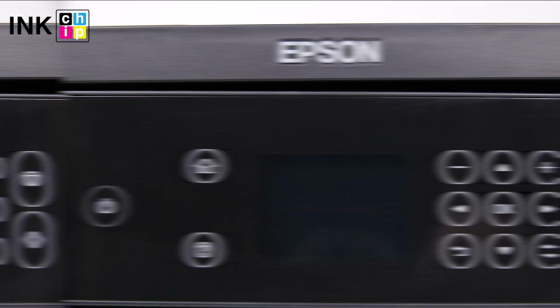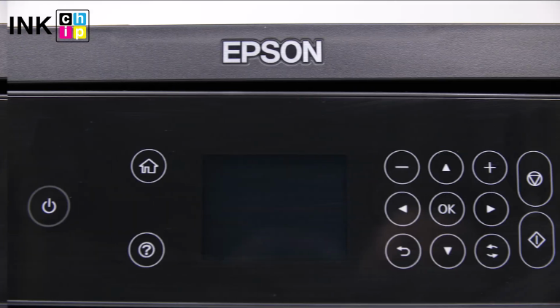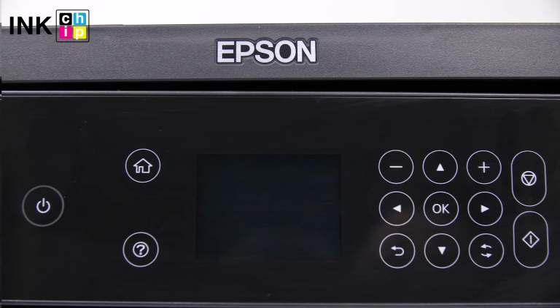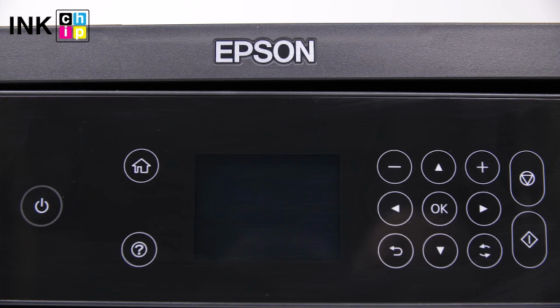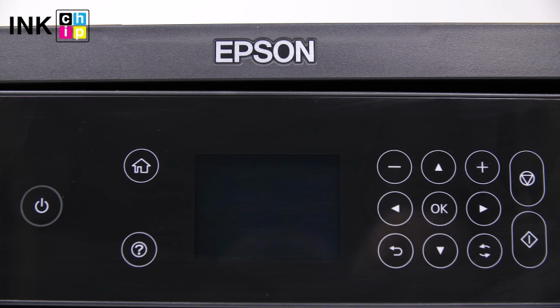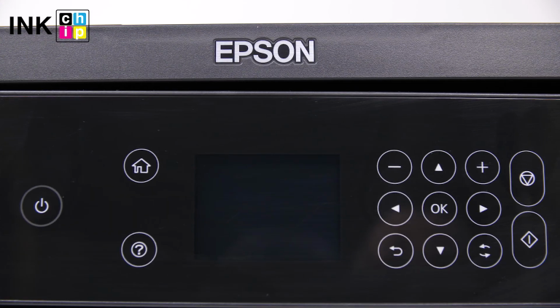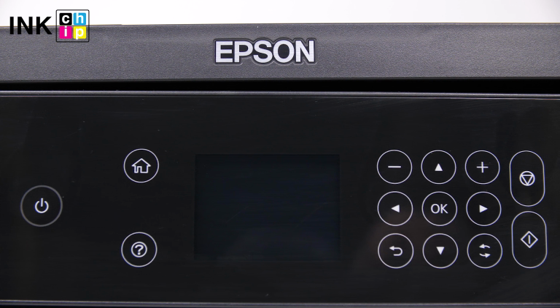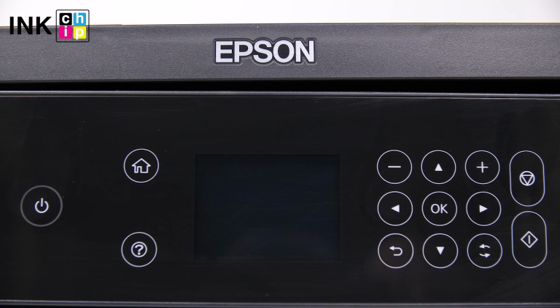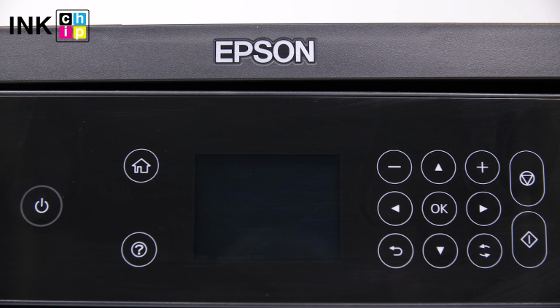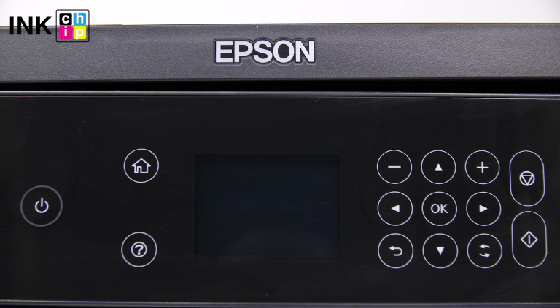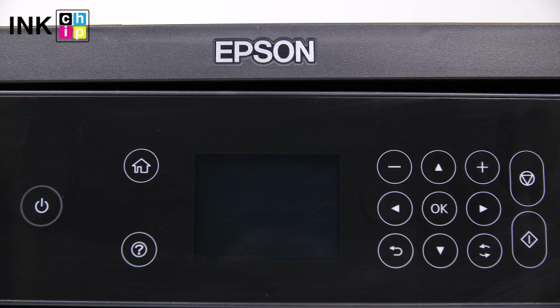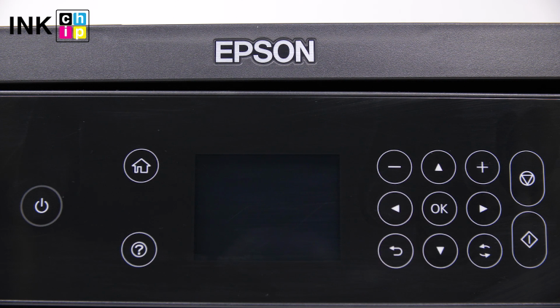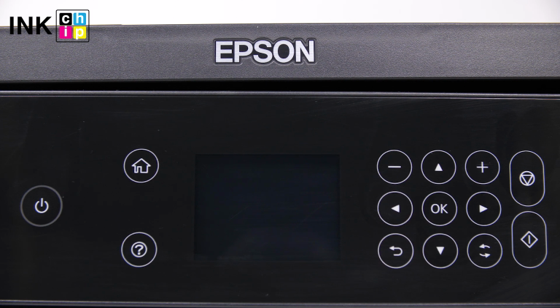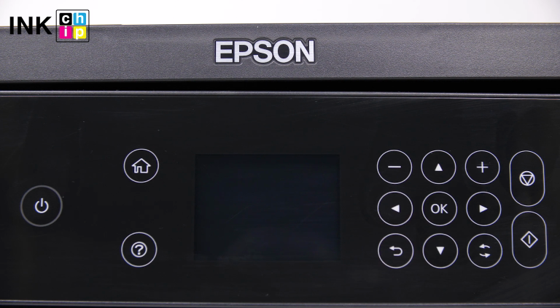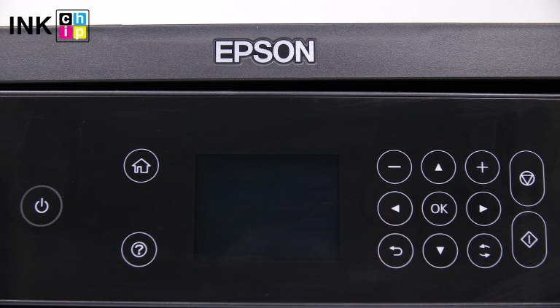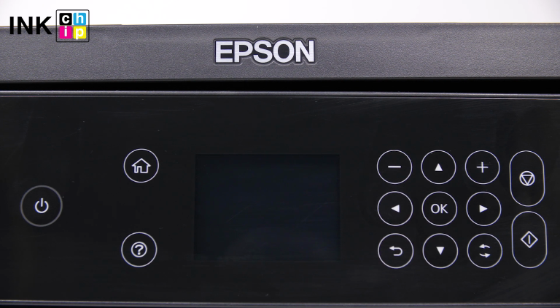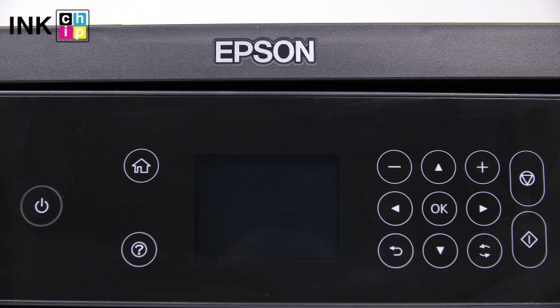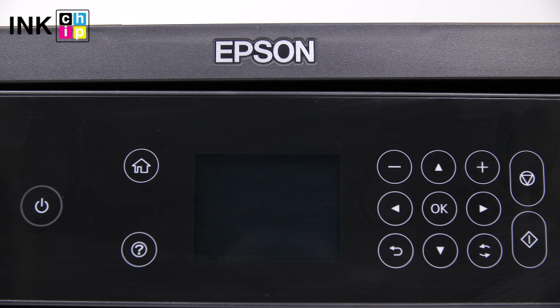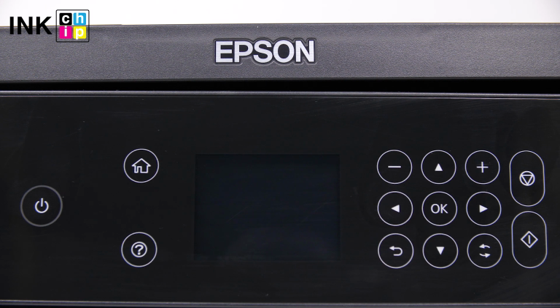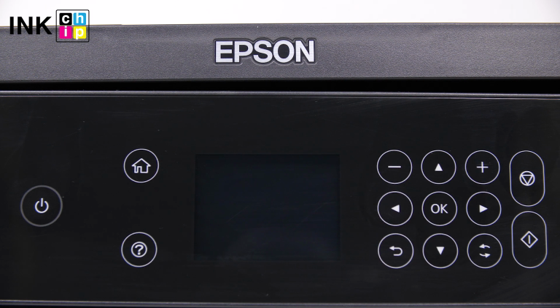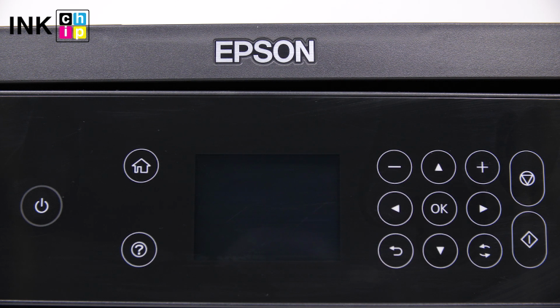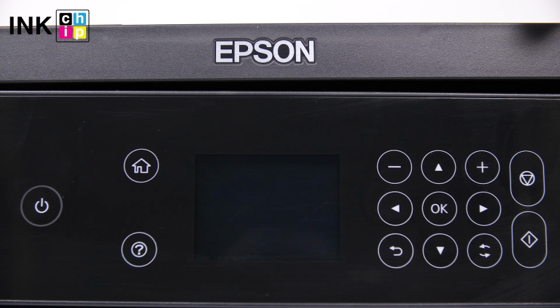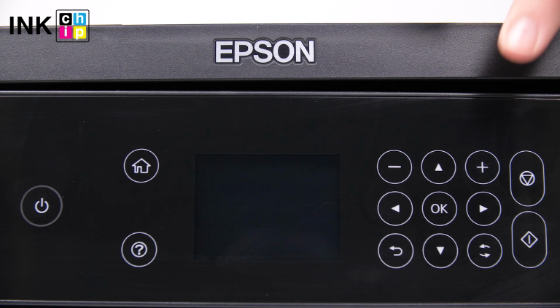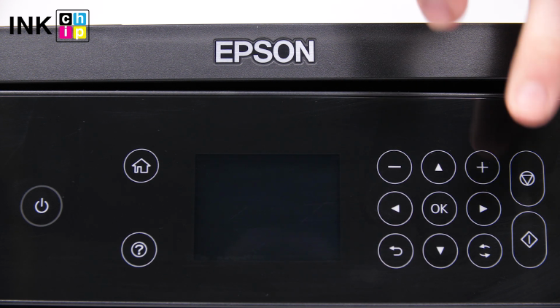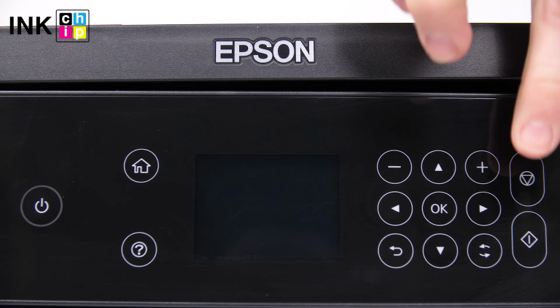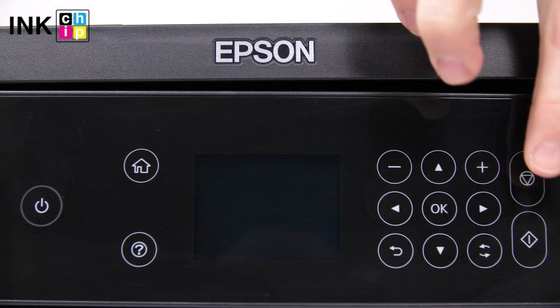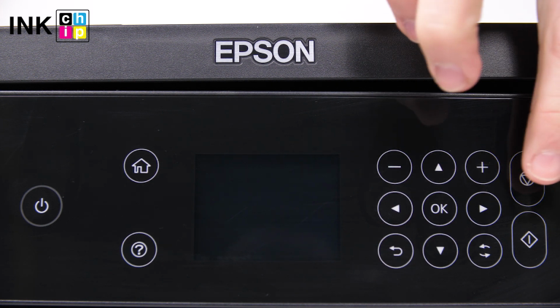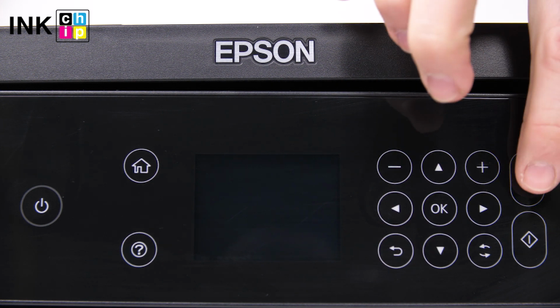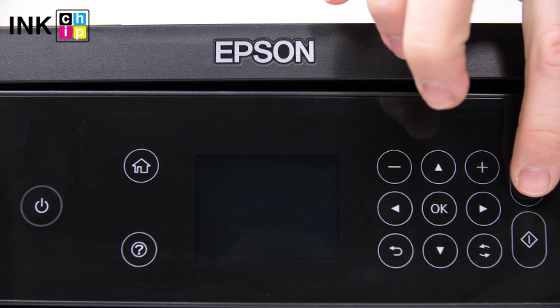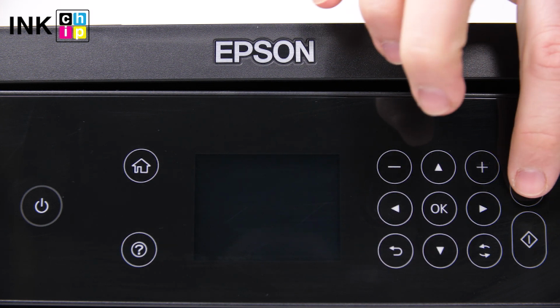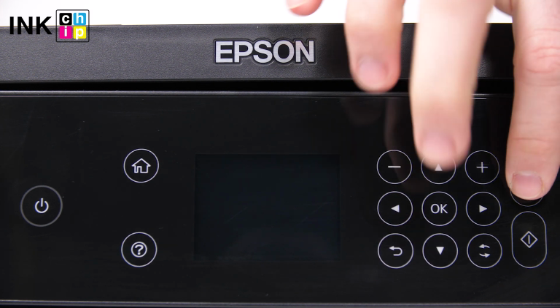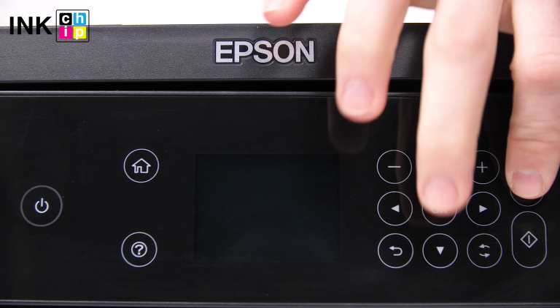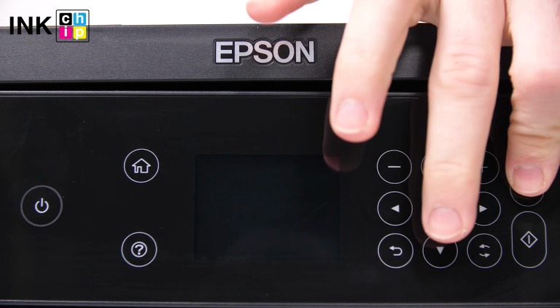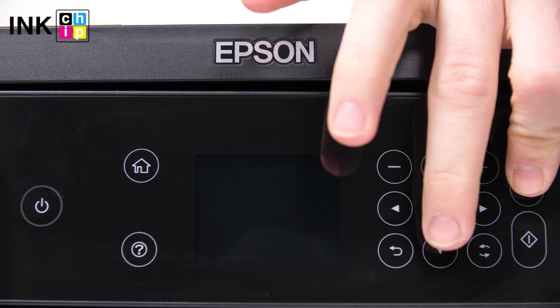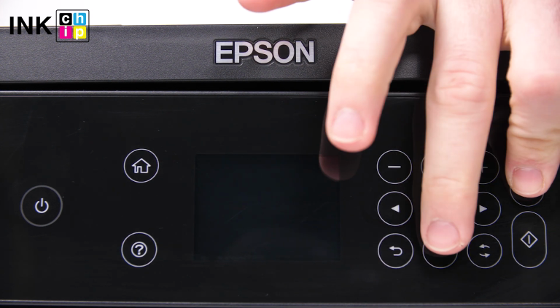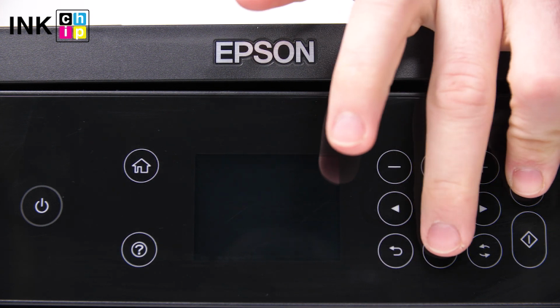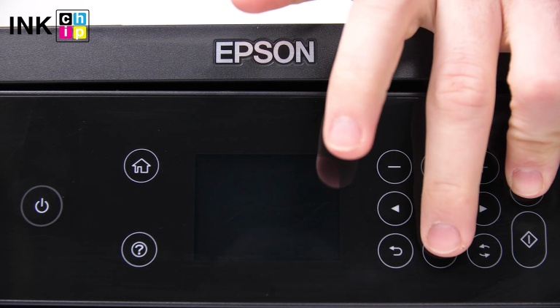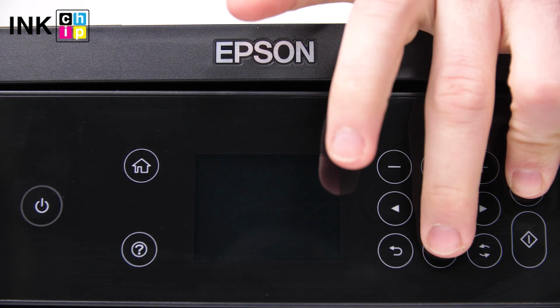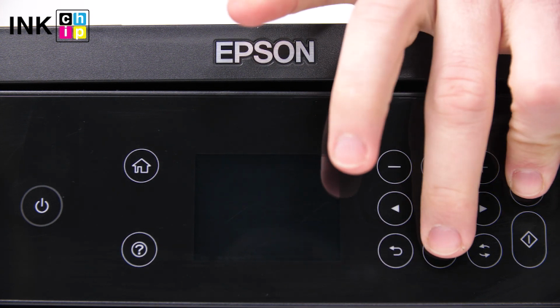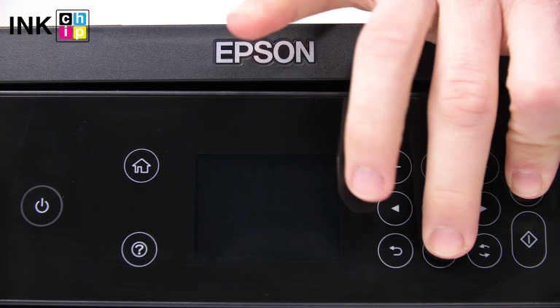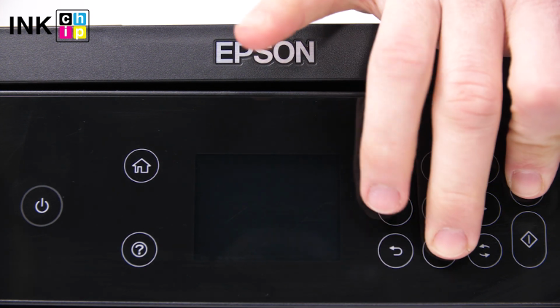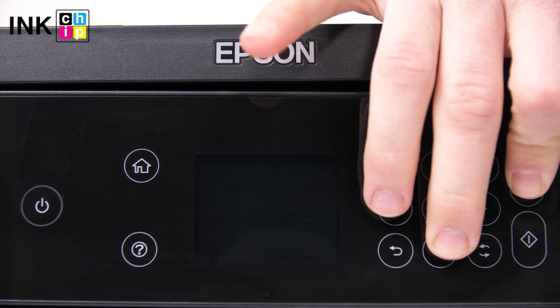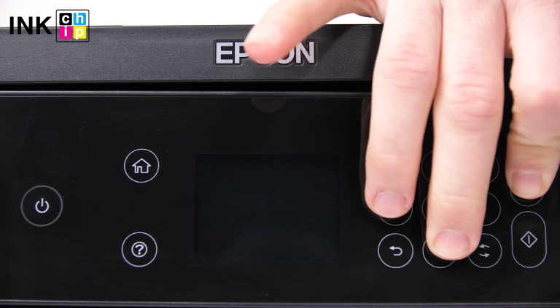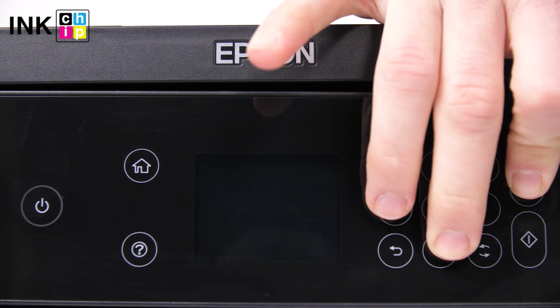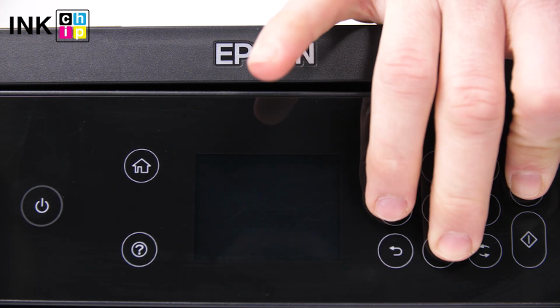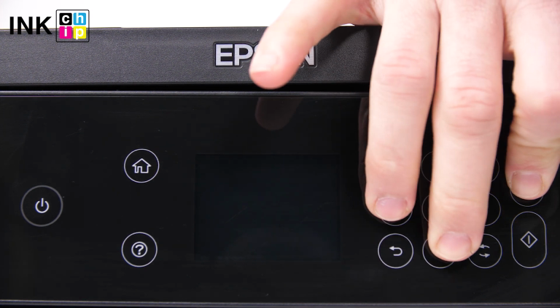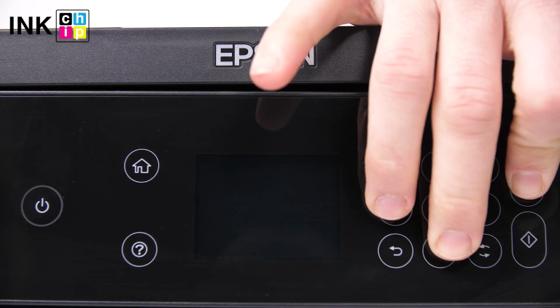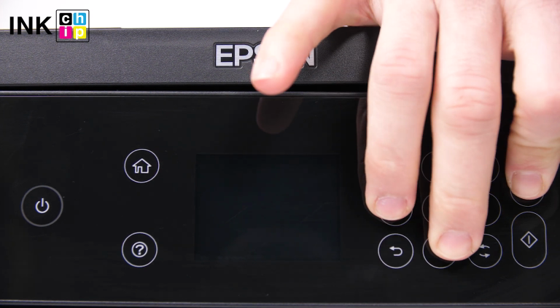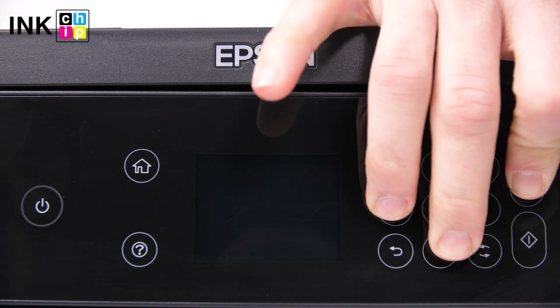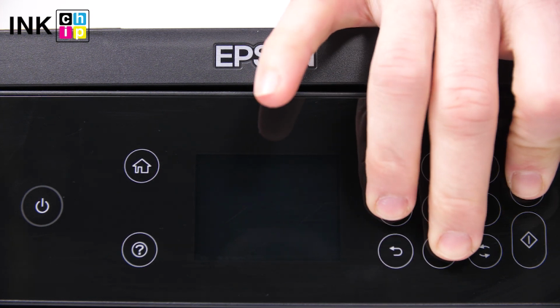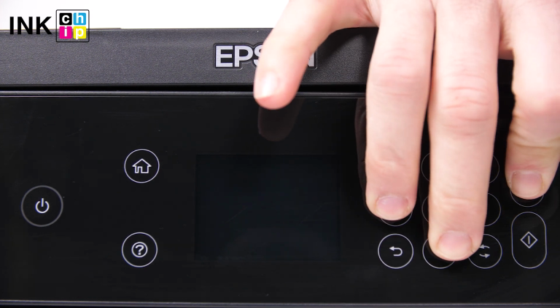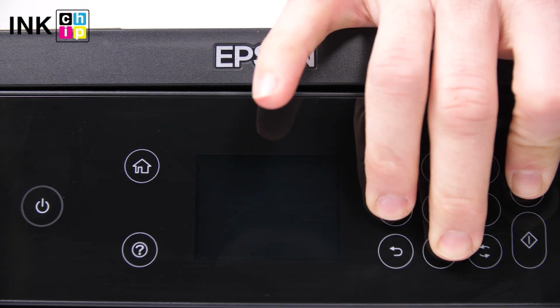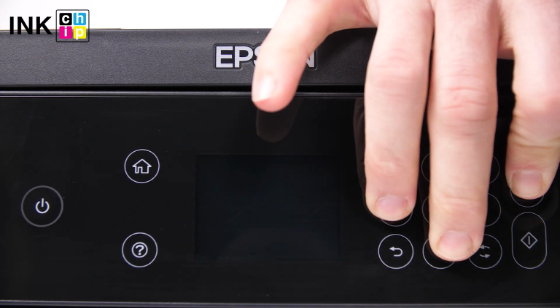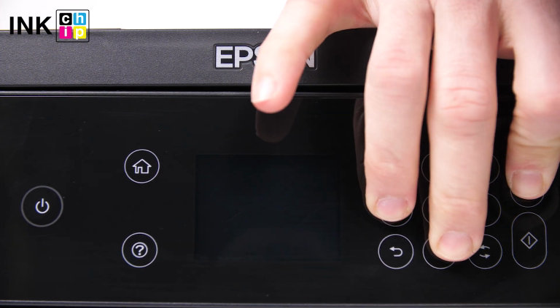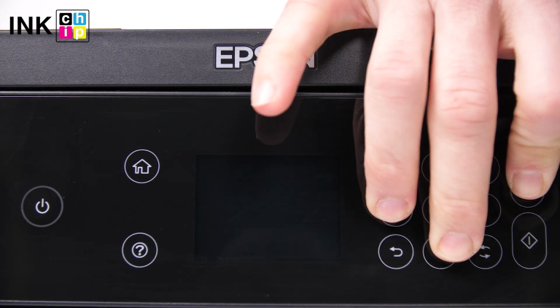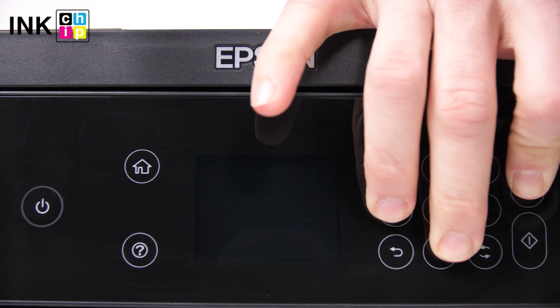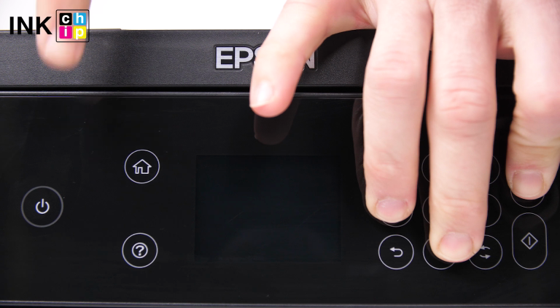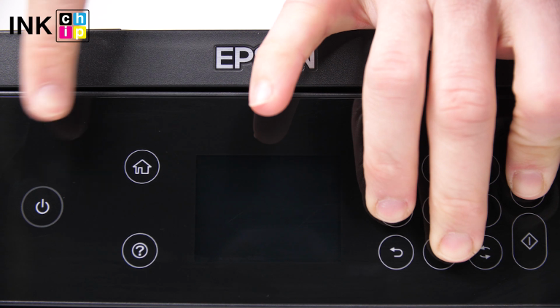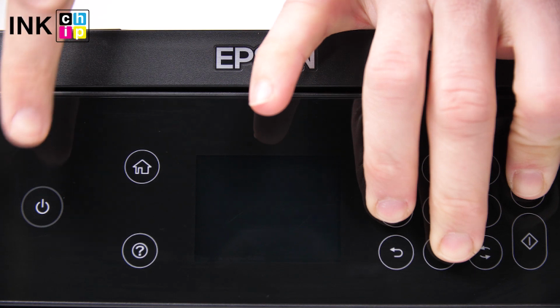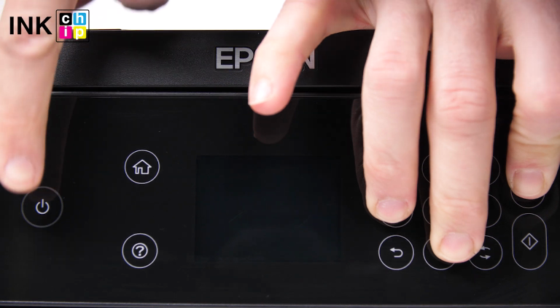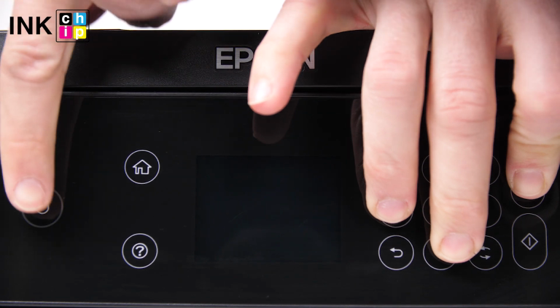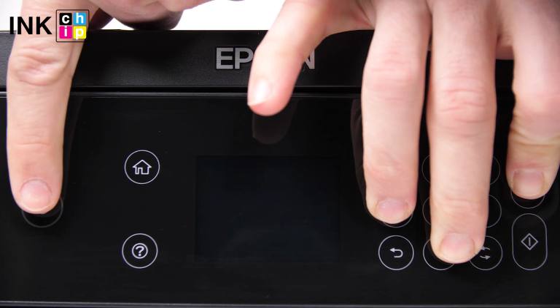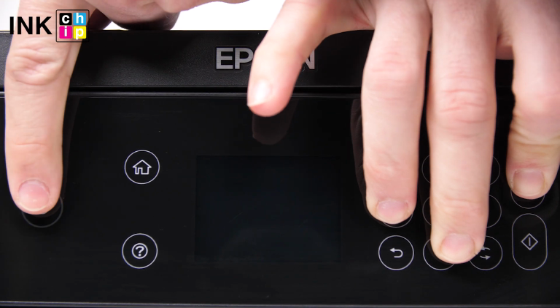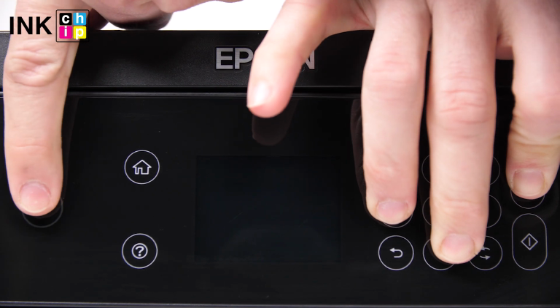To enter the firmware changing mode, press the button combination: Cancel, Down, Left, and Power.